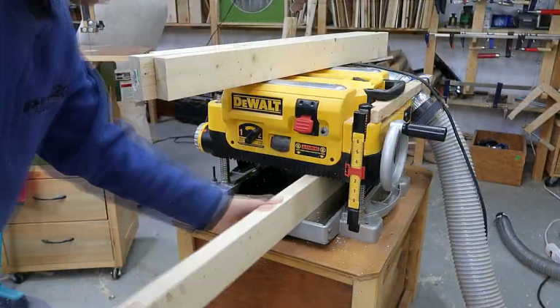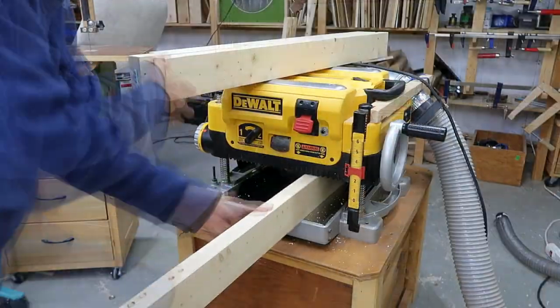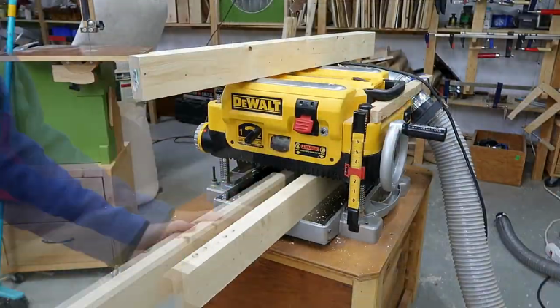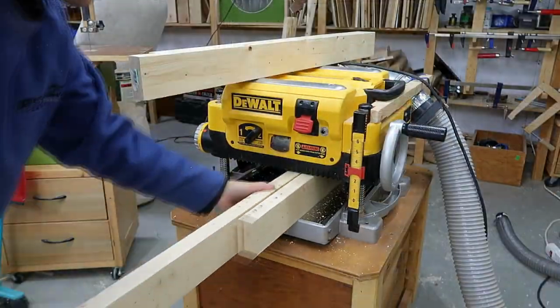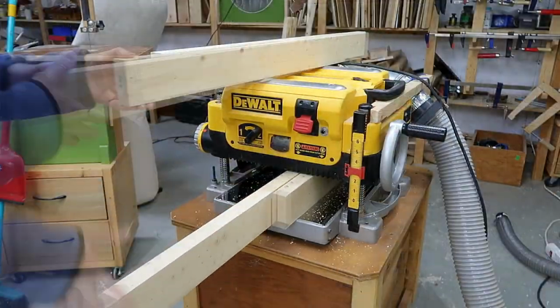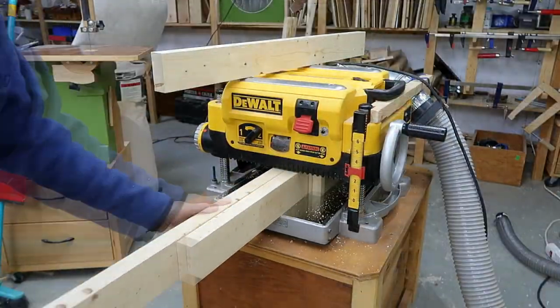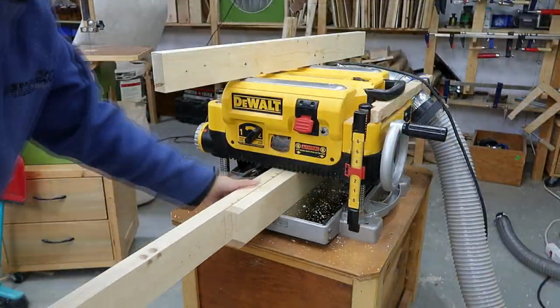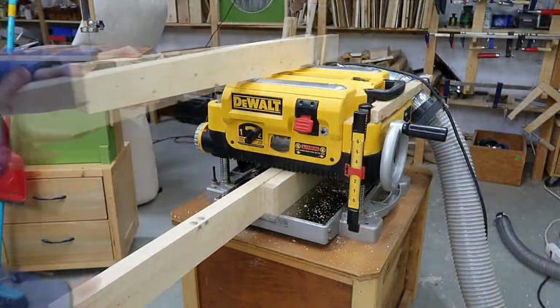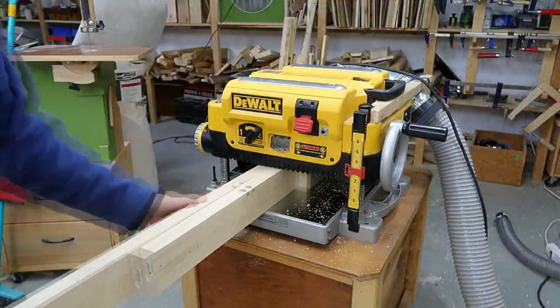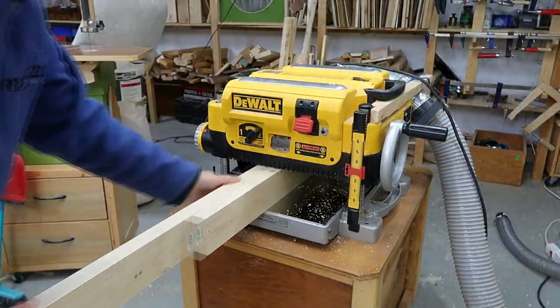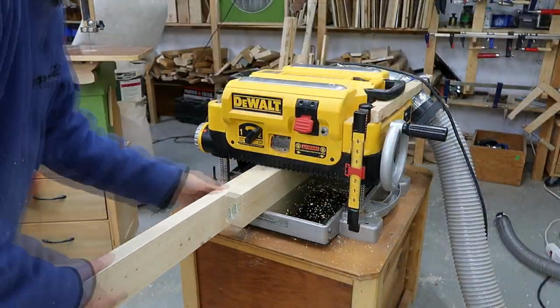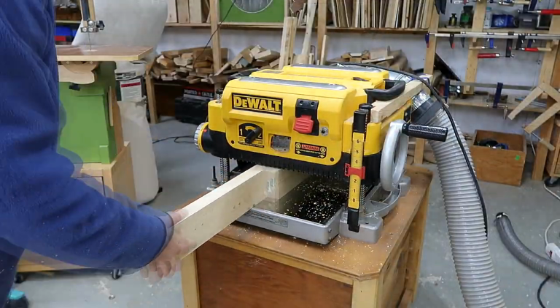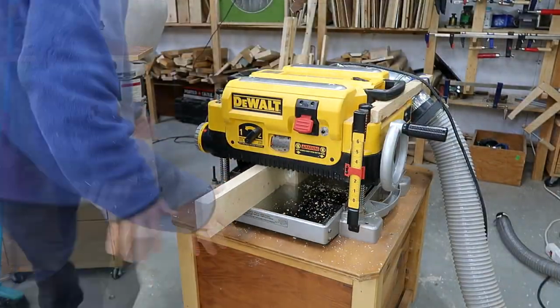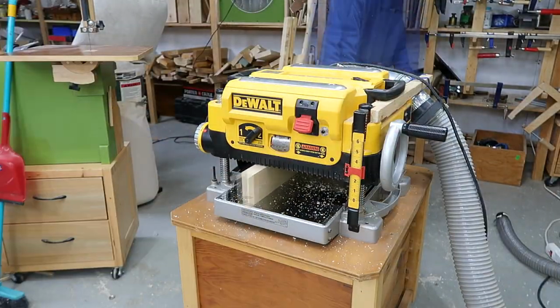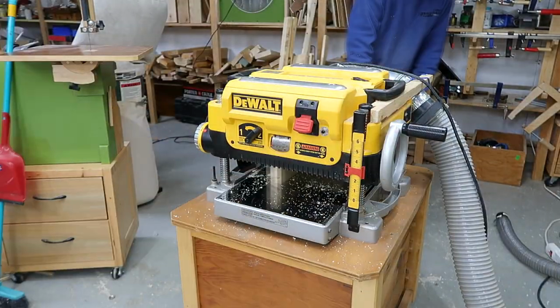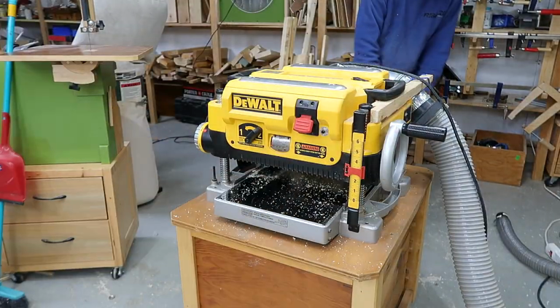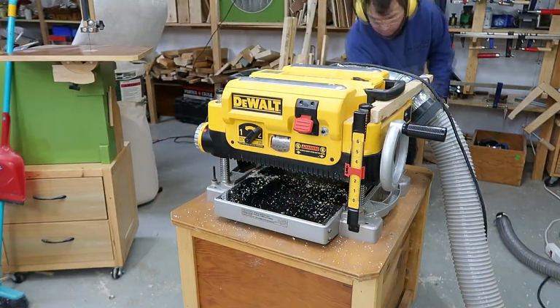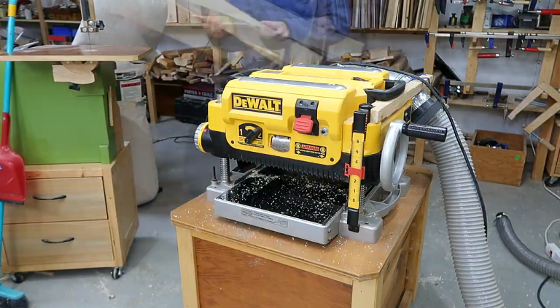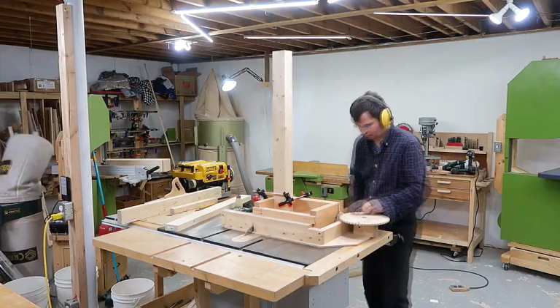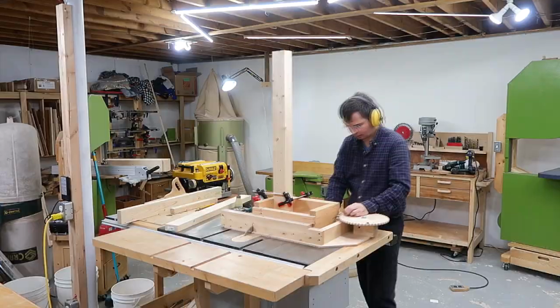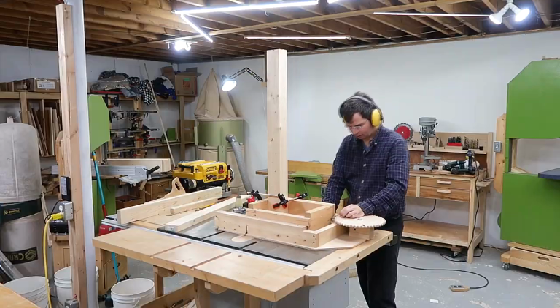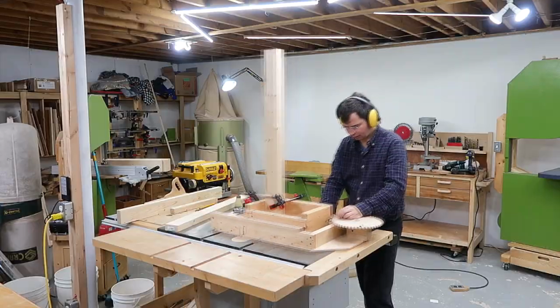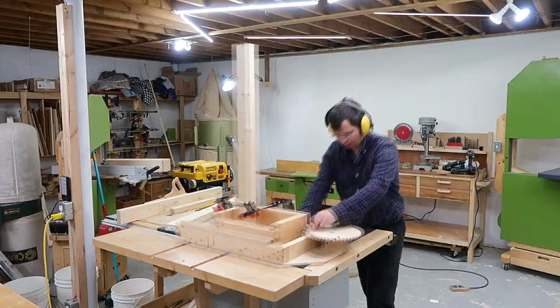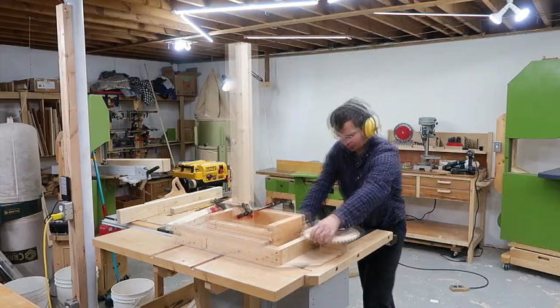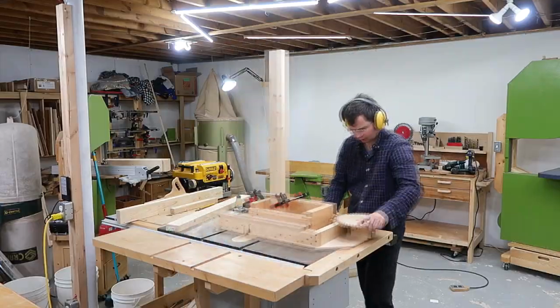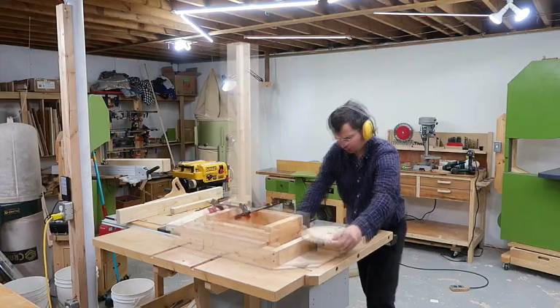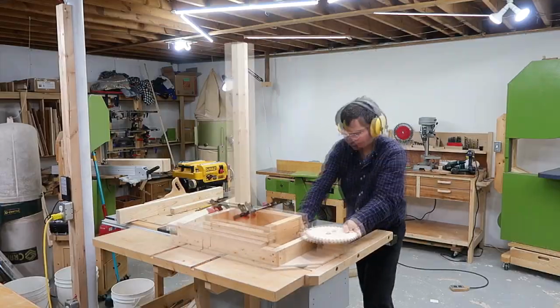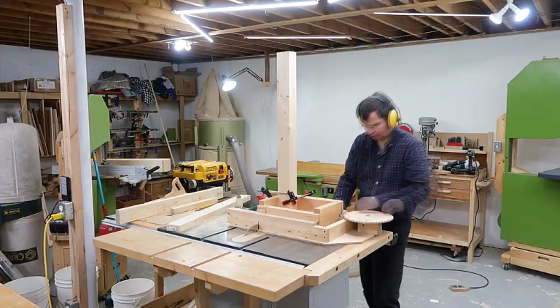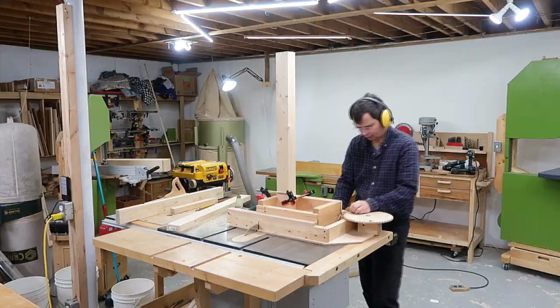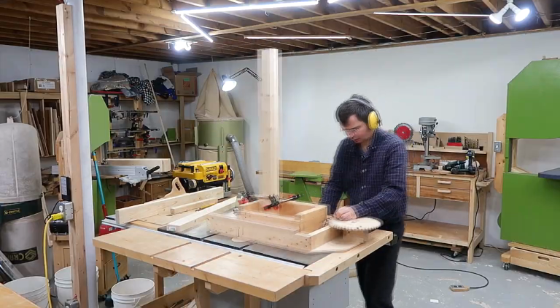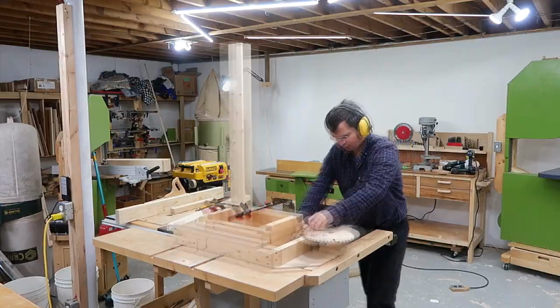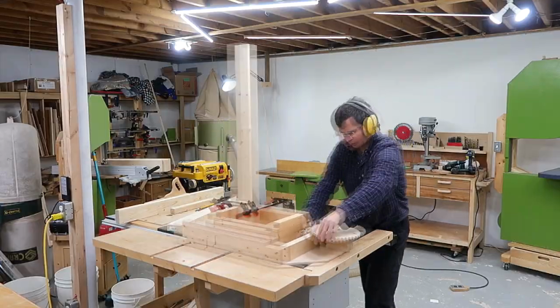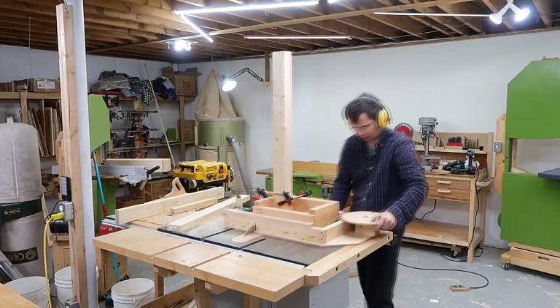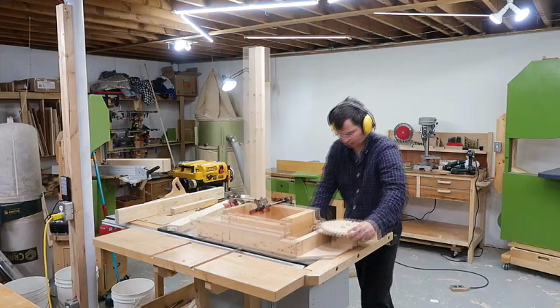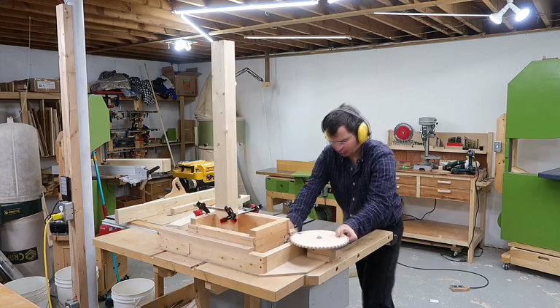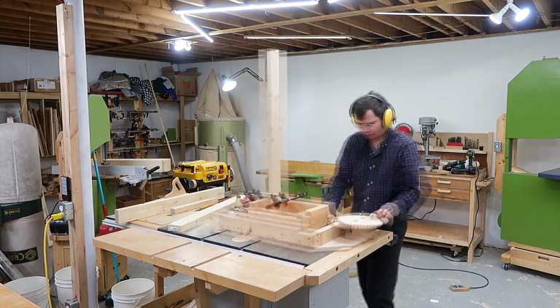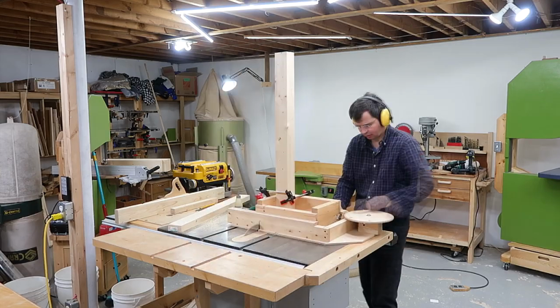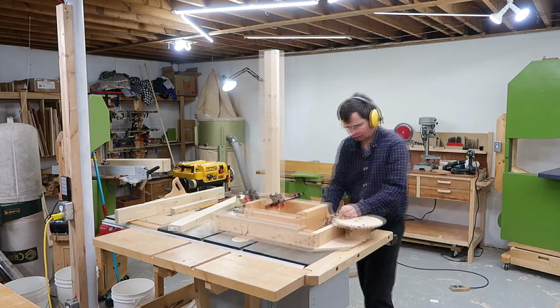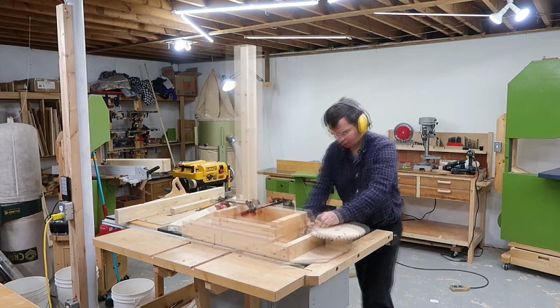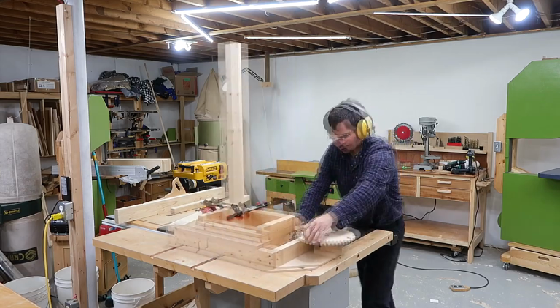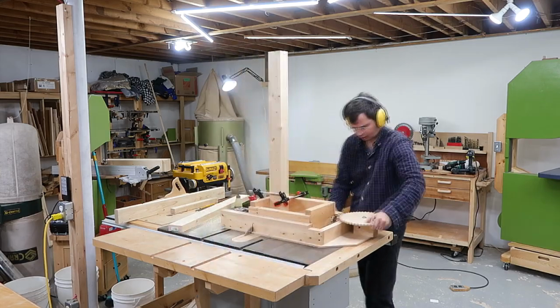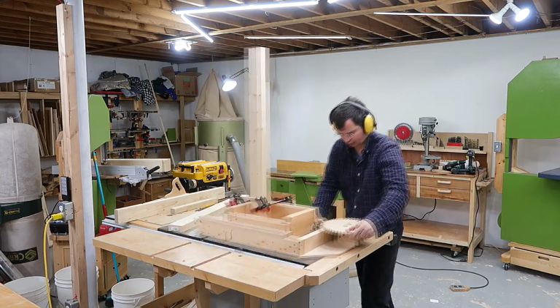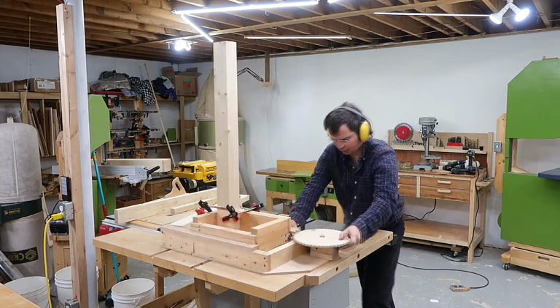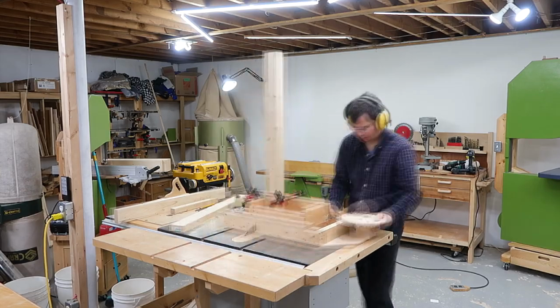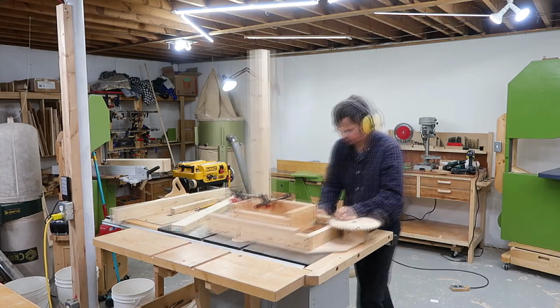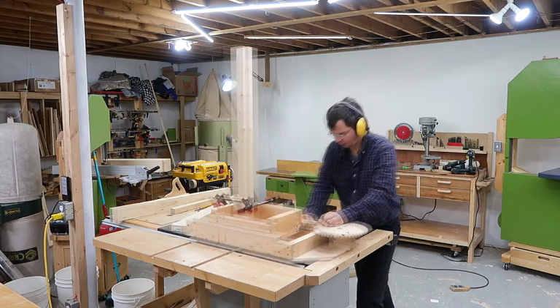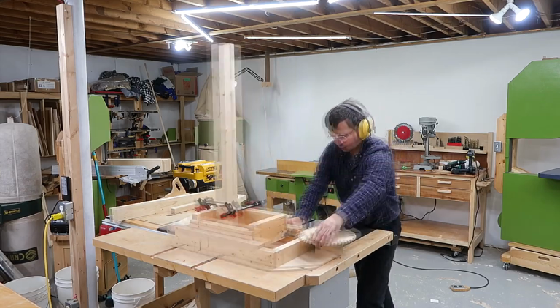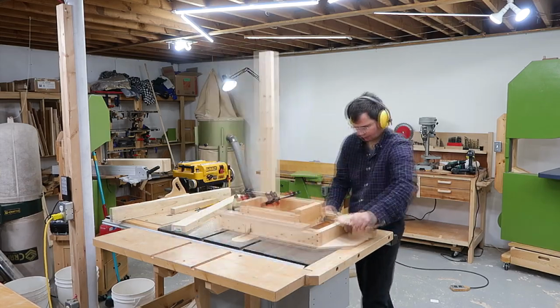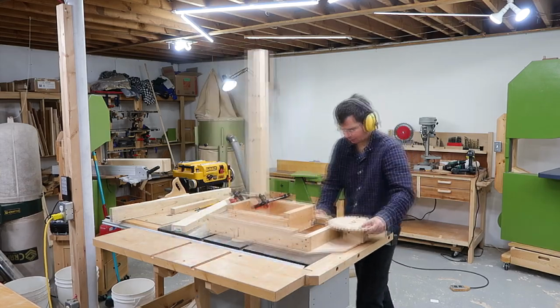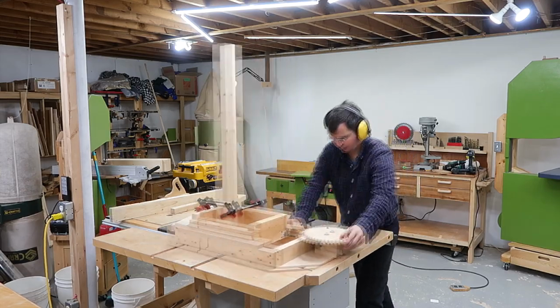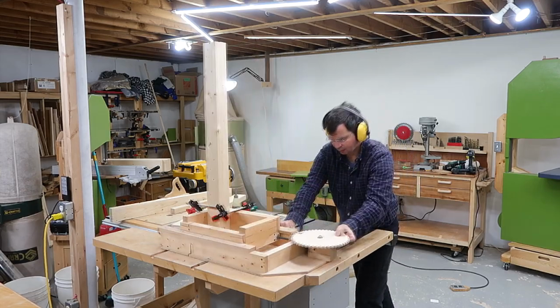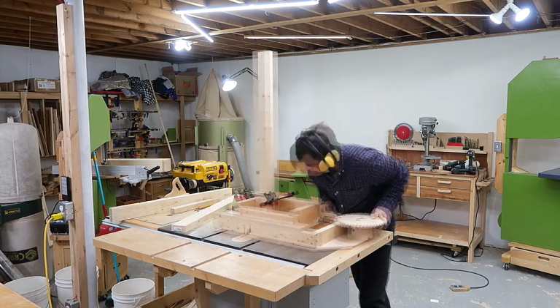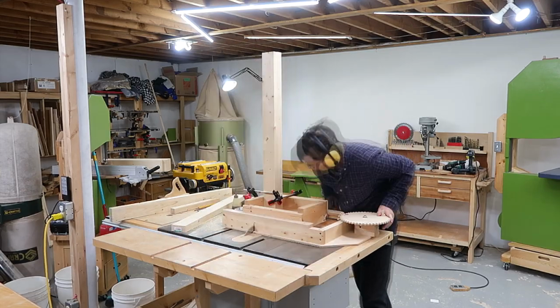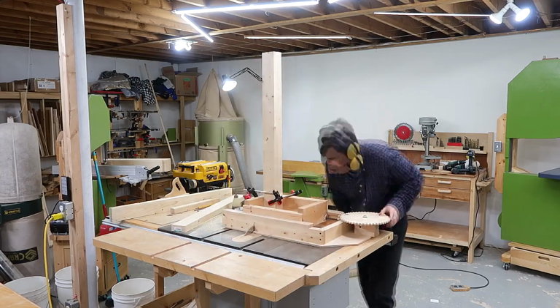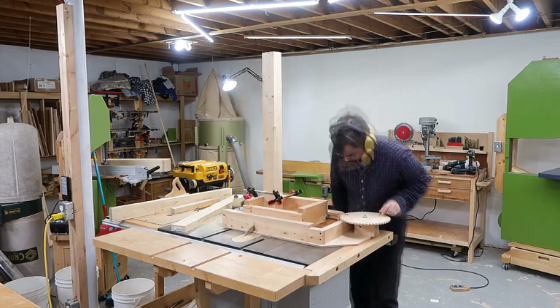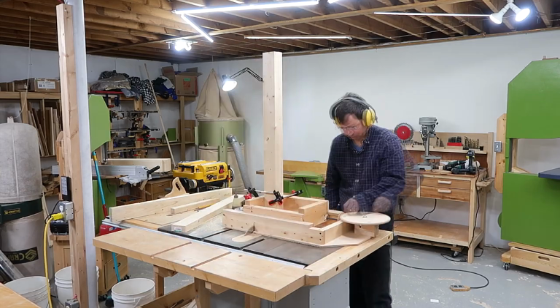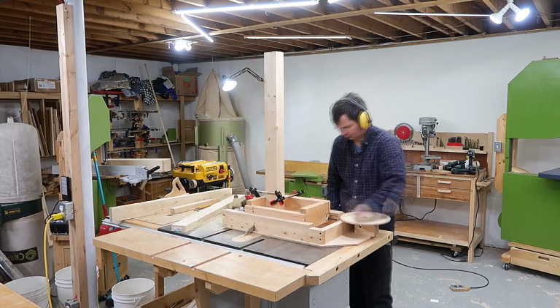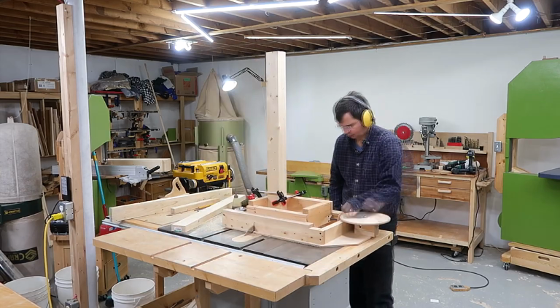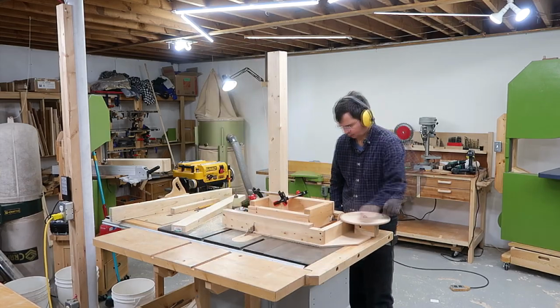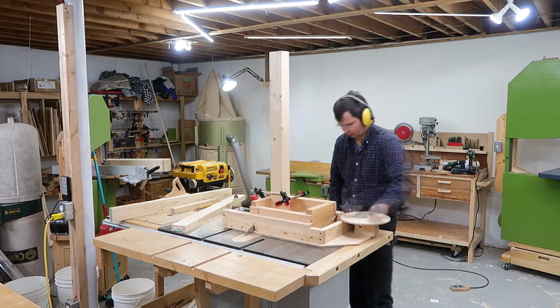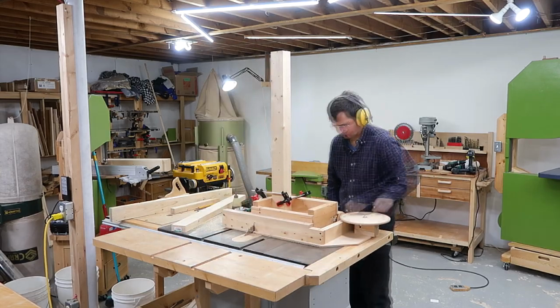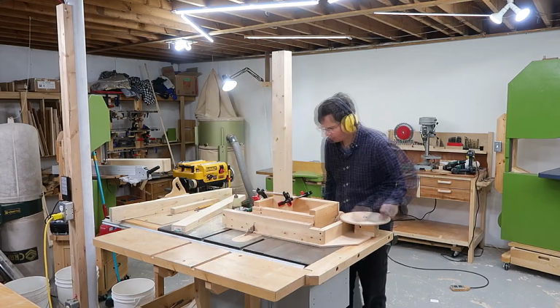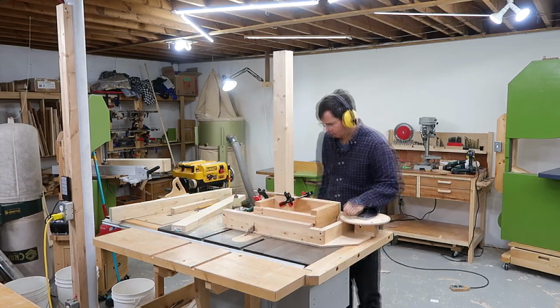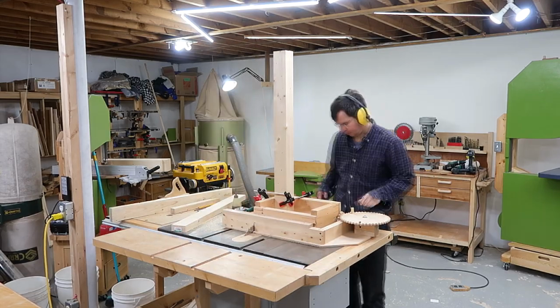I also thickness plane them to width. And as I always do with corners like this, I cut box joints in the end with my box joint jig.